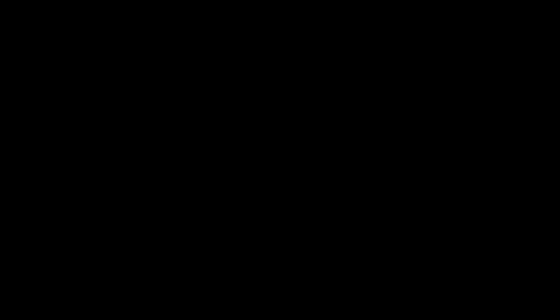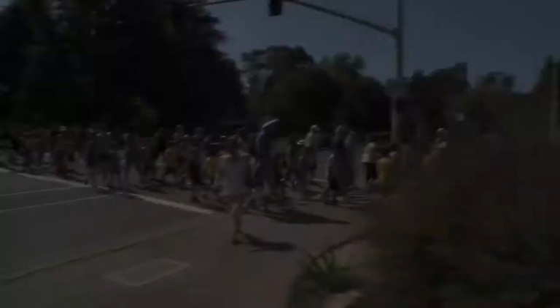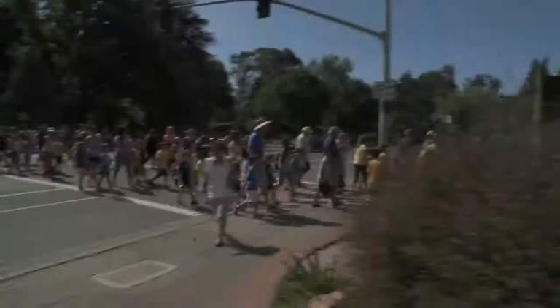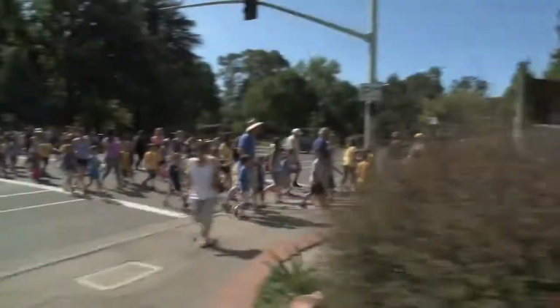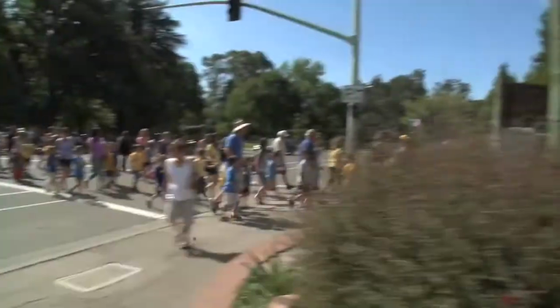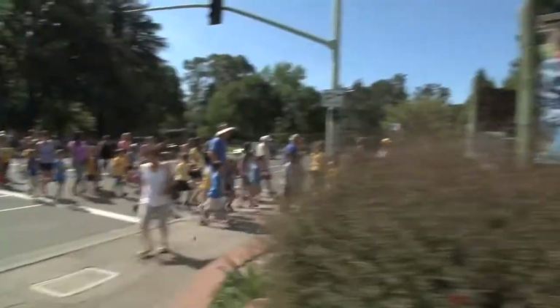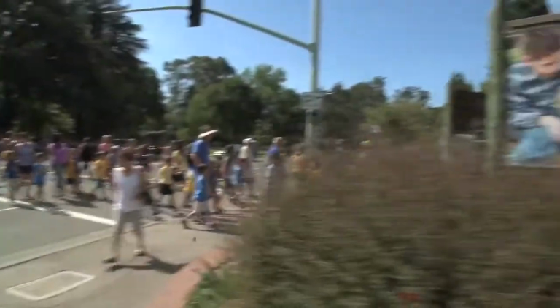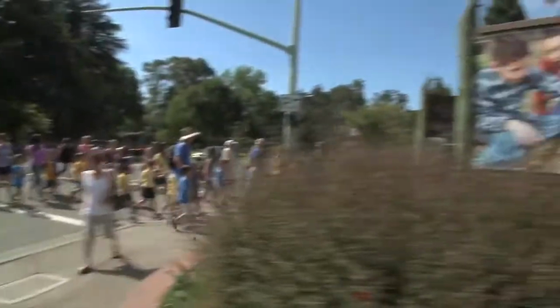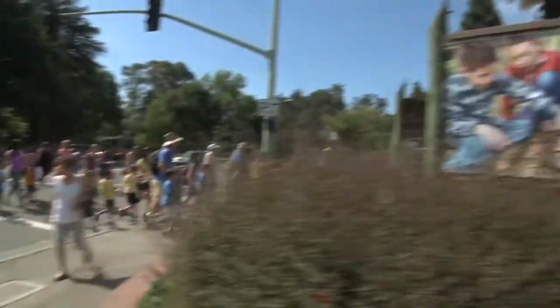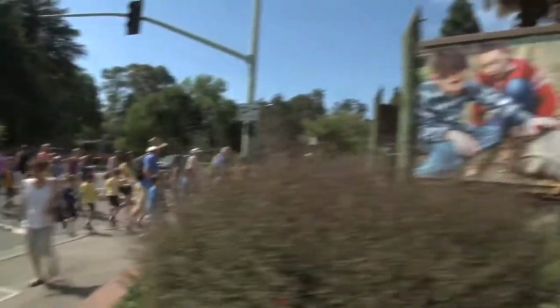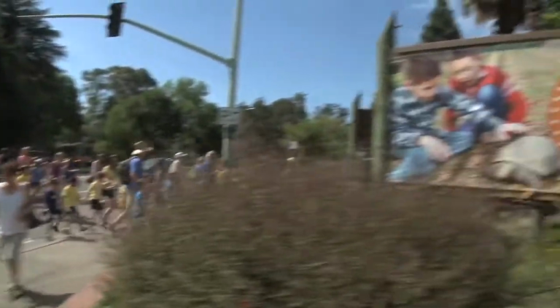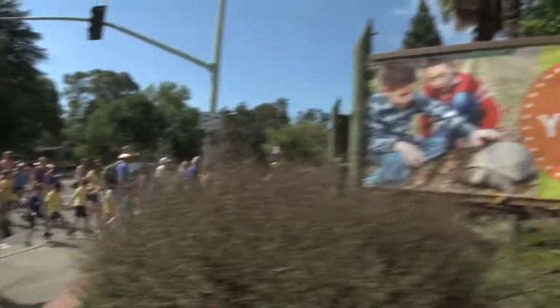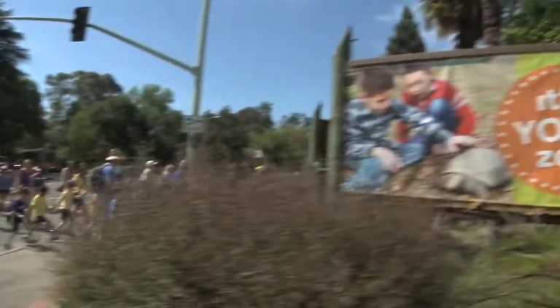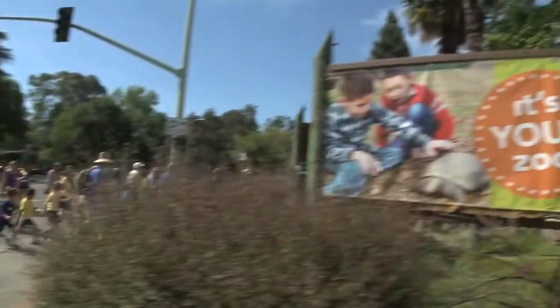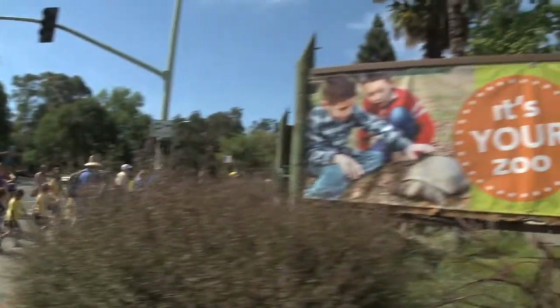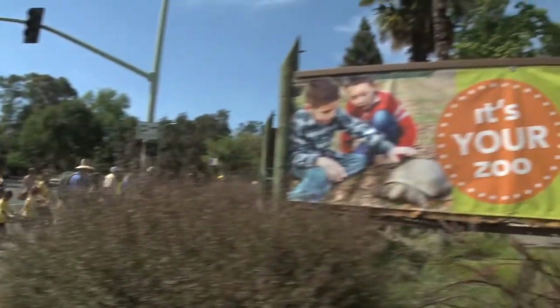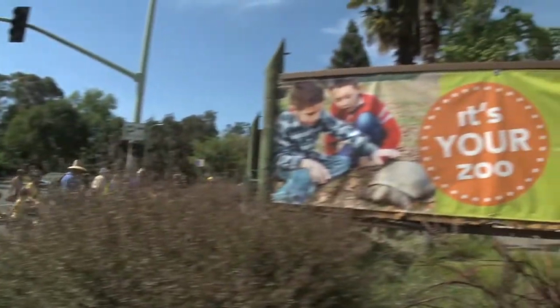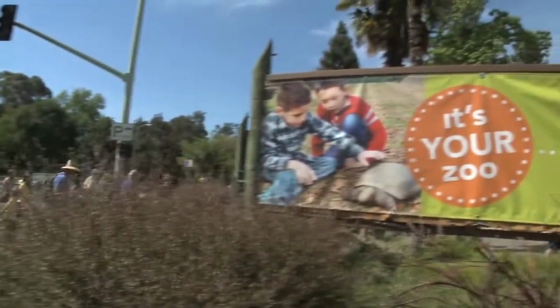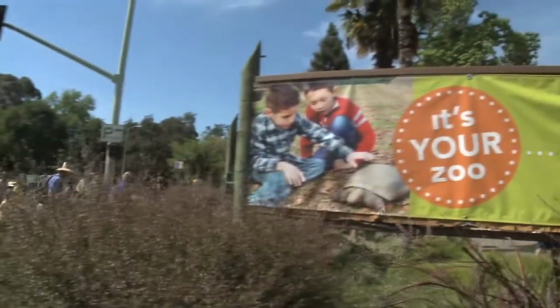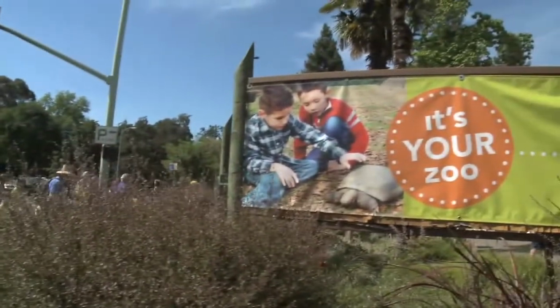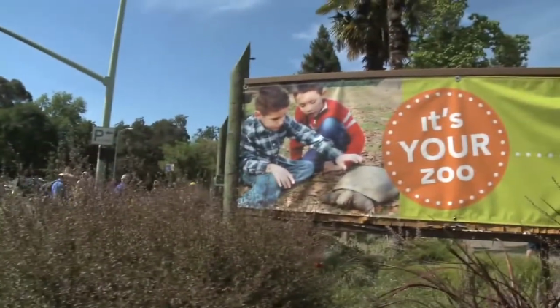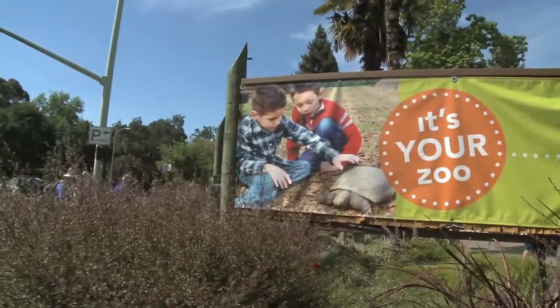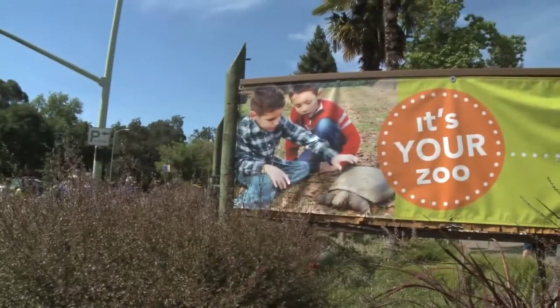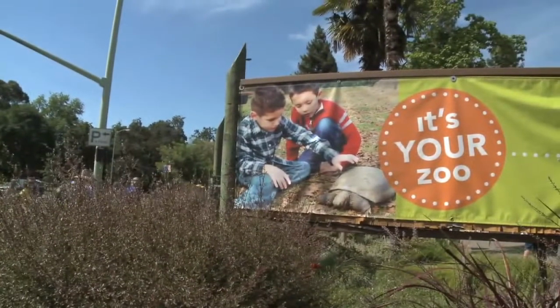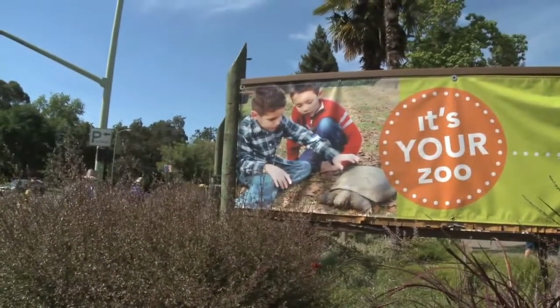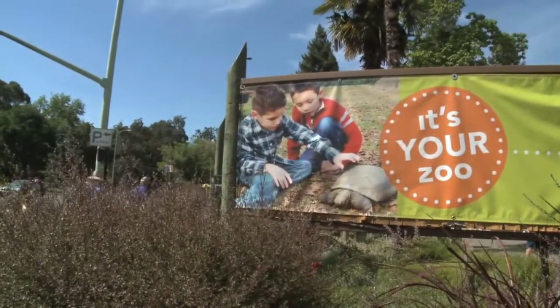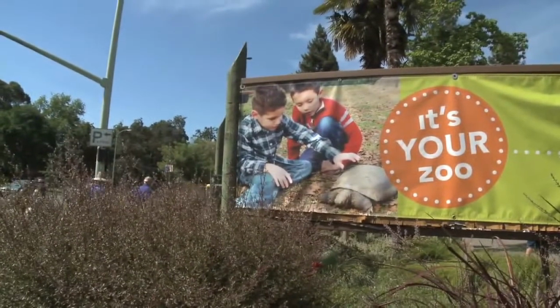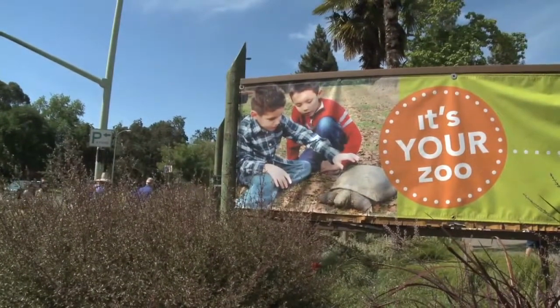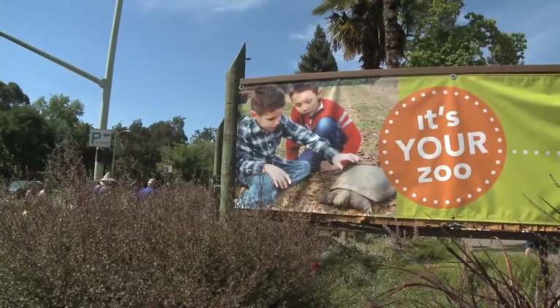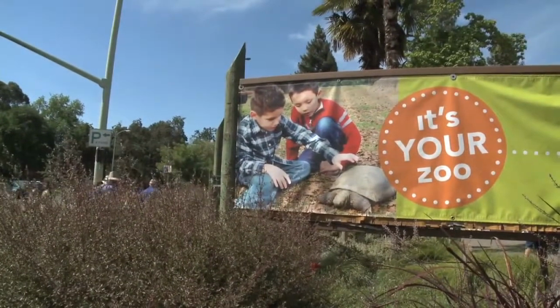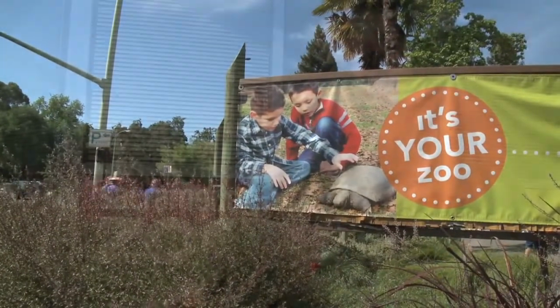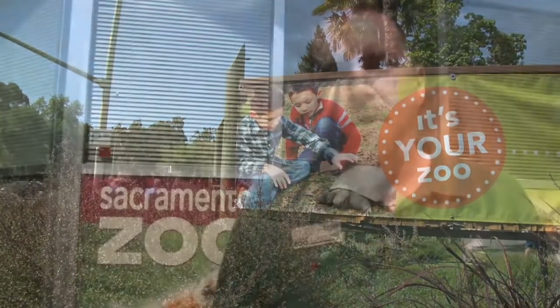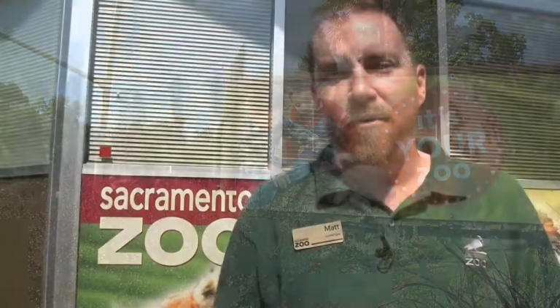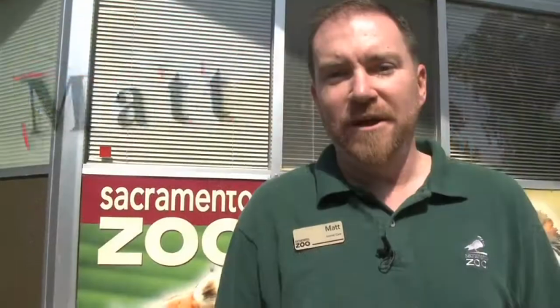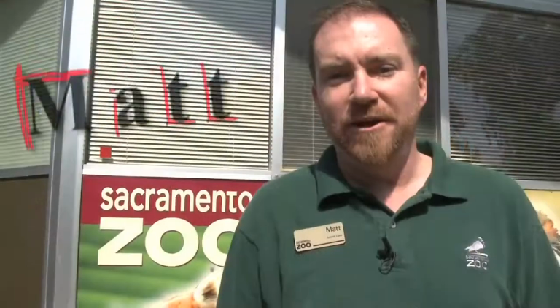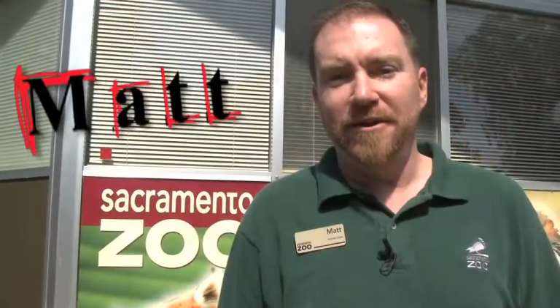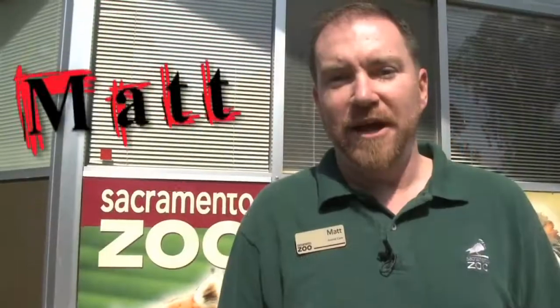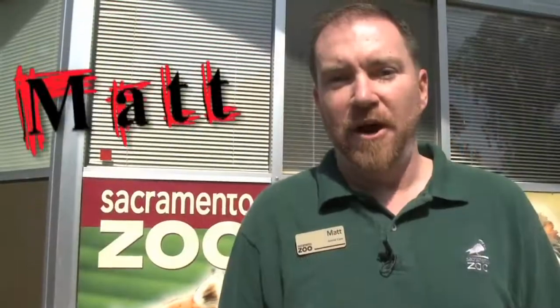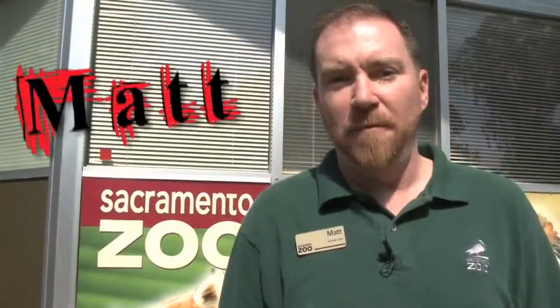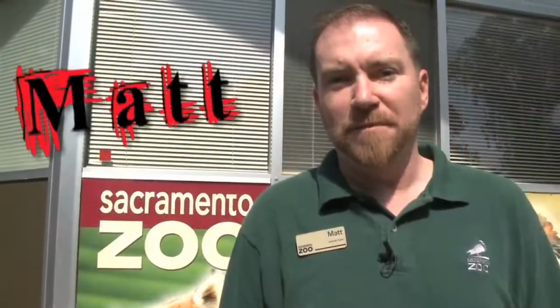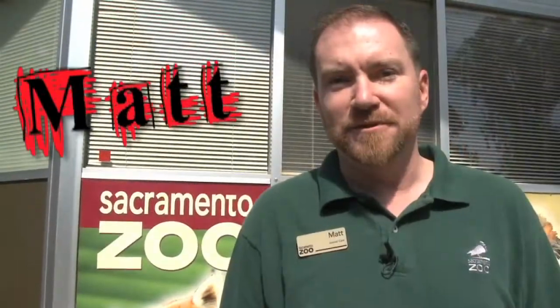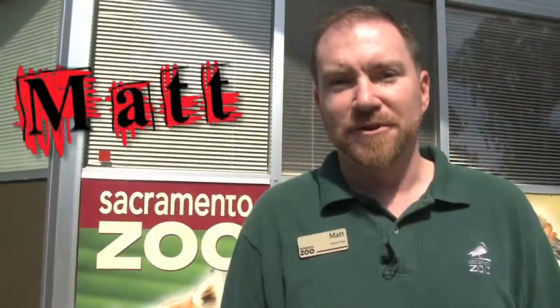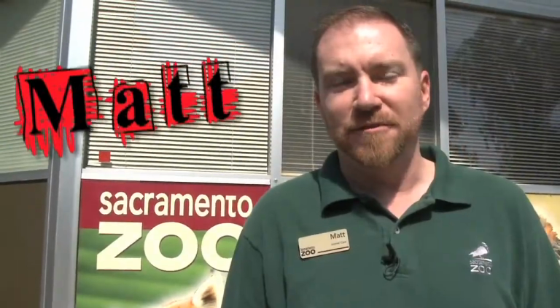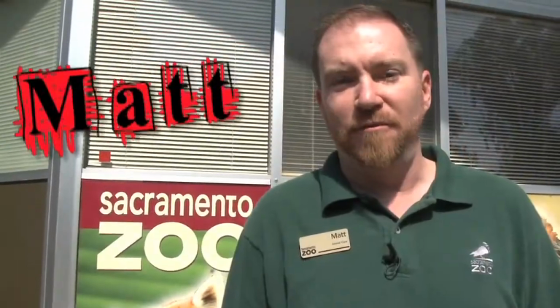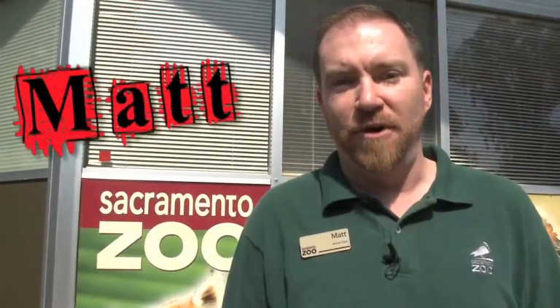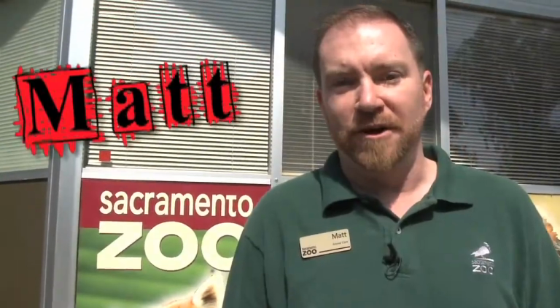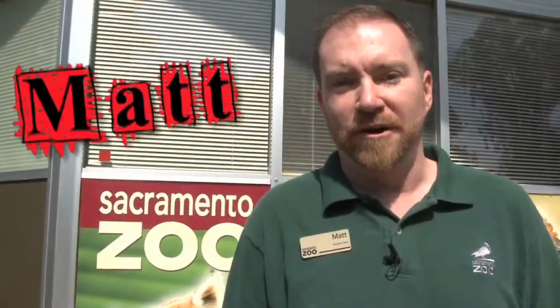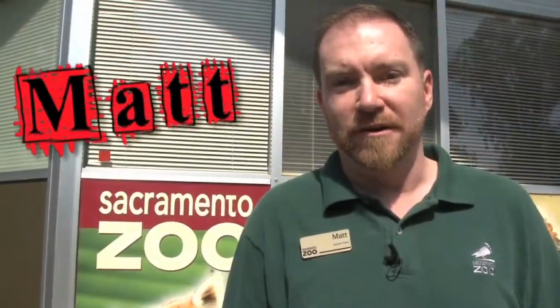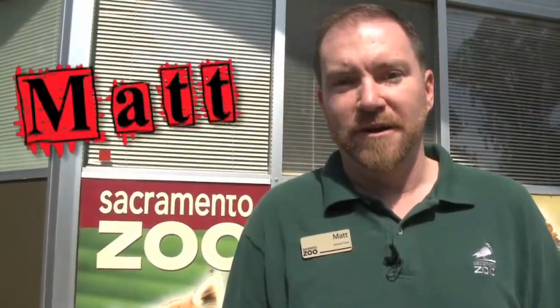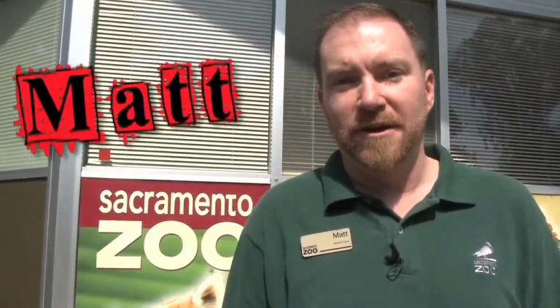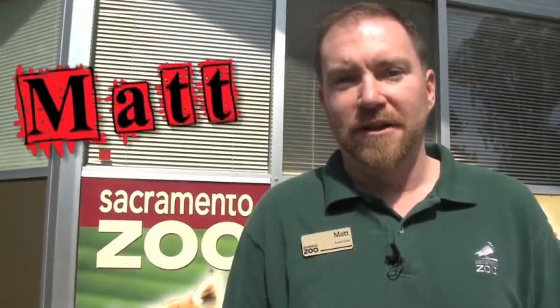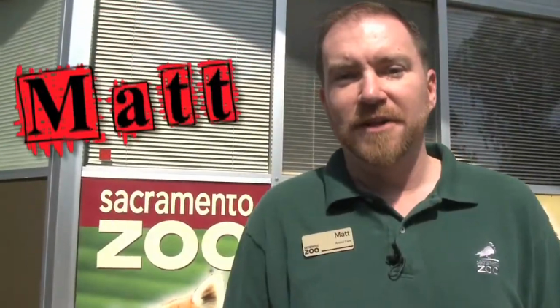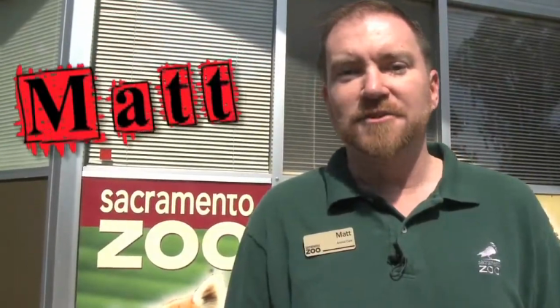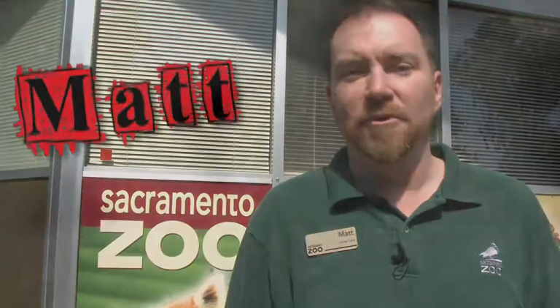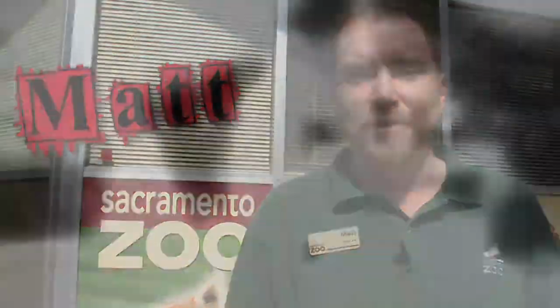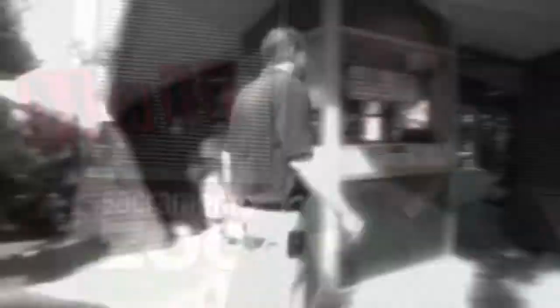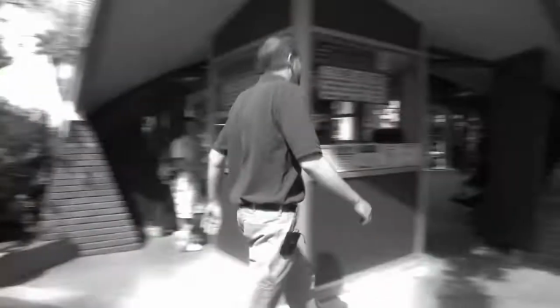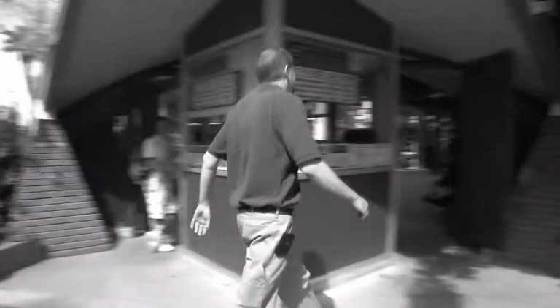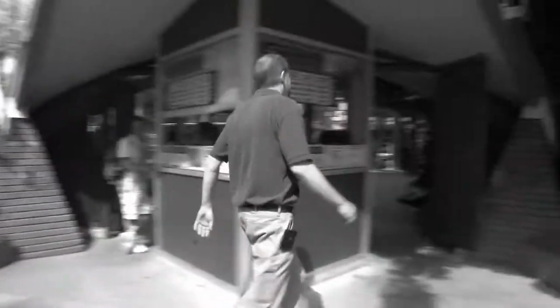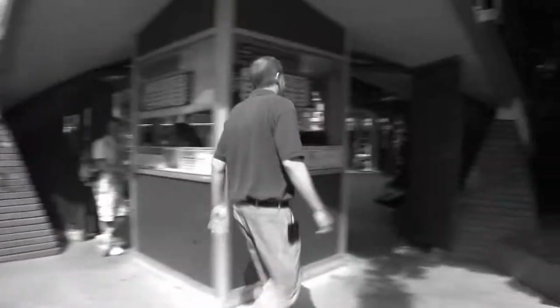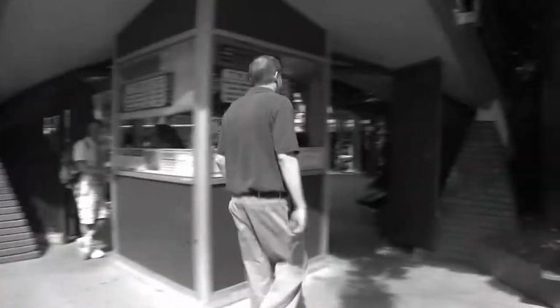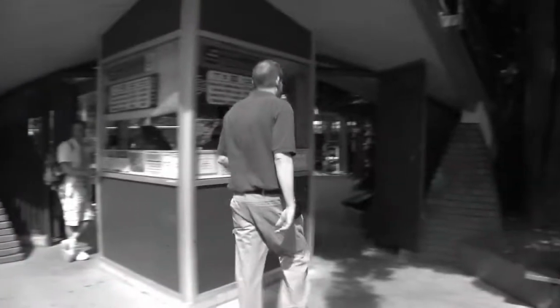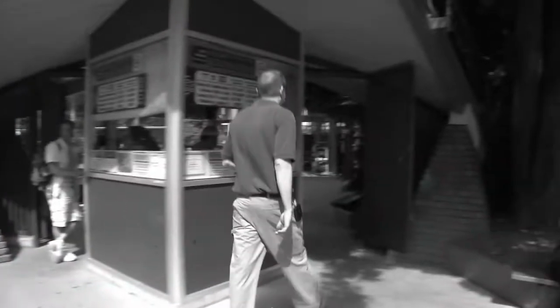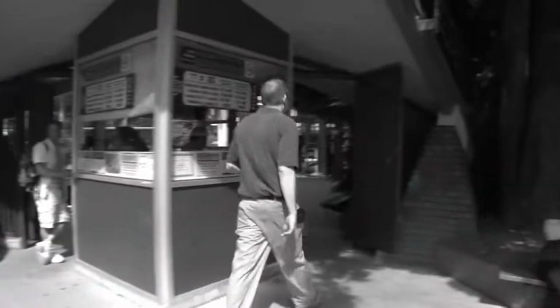Hi there, my name is Matt. I'm with the Sacramento Zoo and we're here to help conserve water. Let's go into the zoo and check it out.